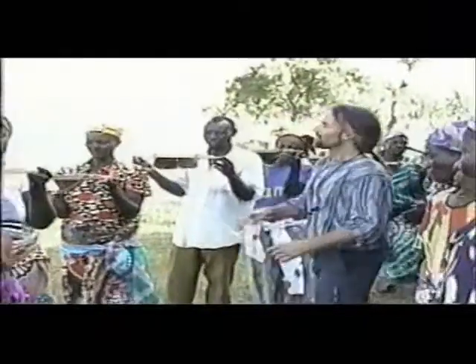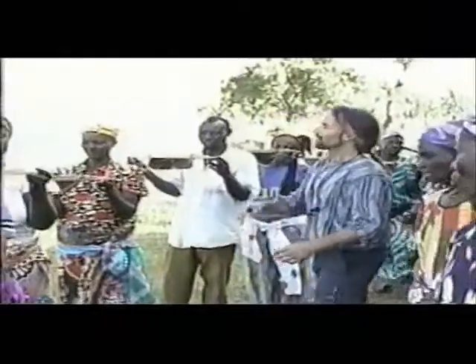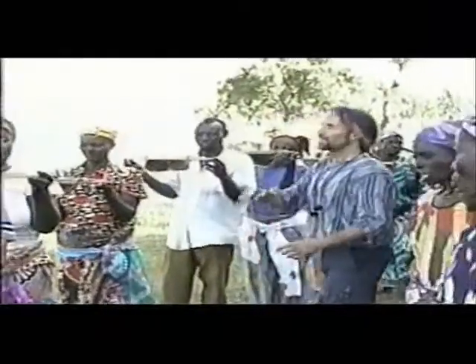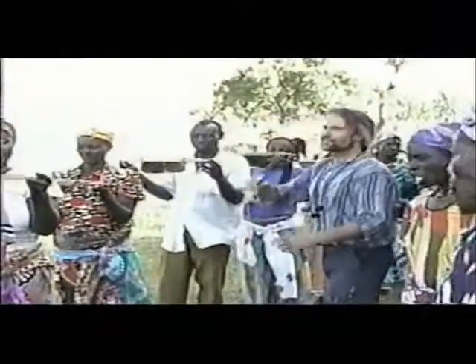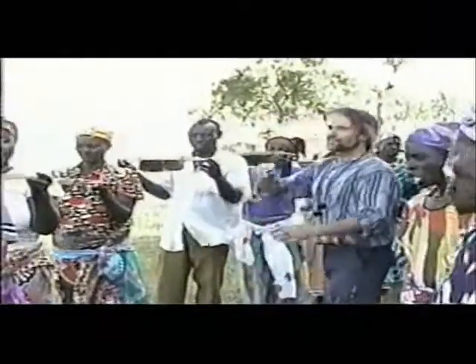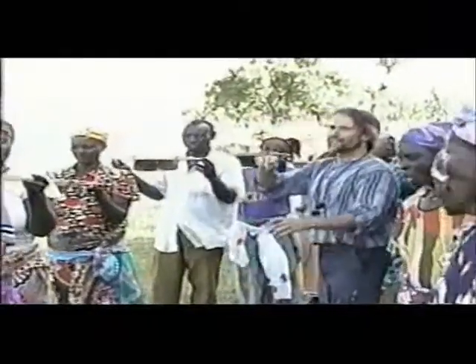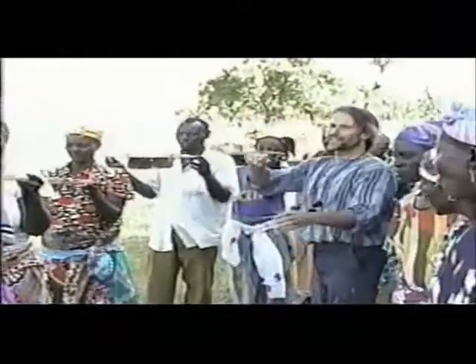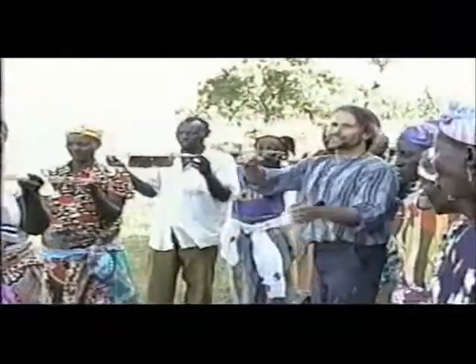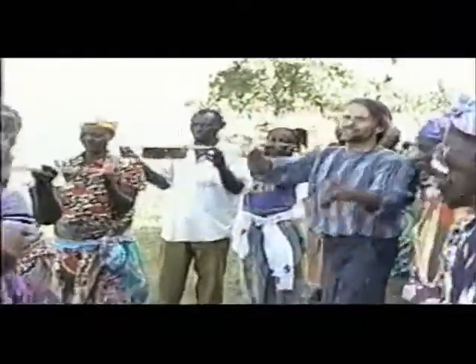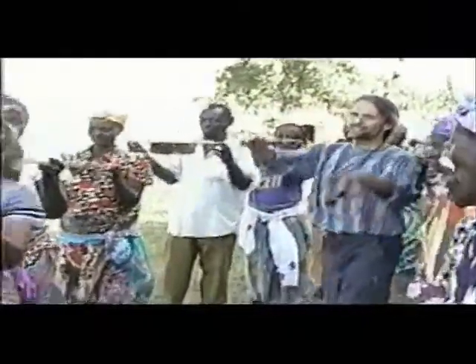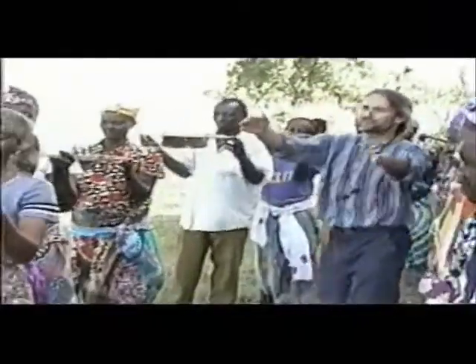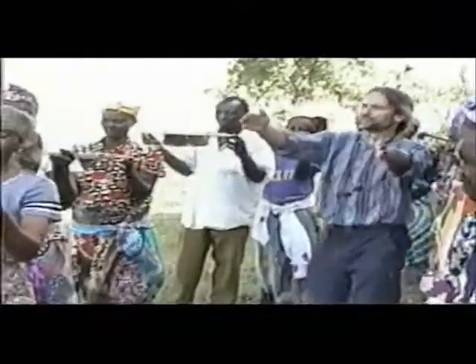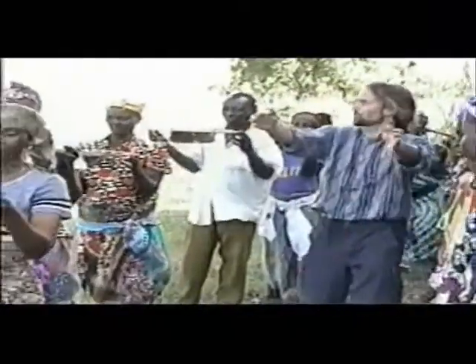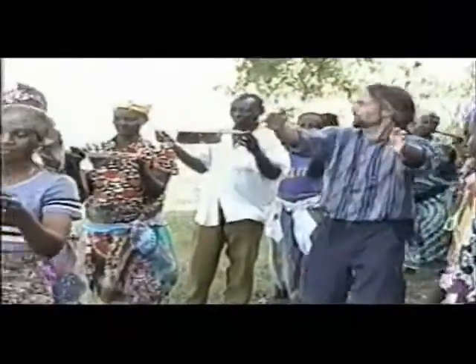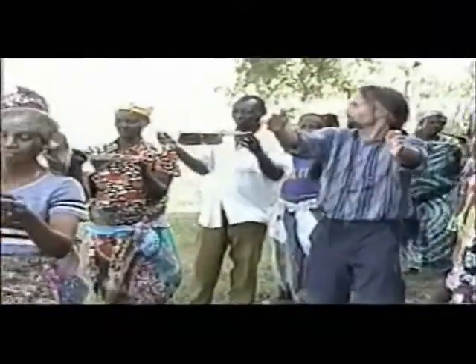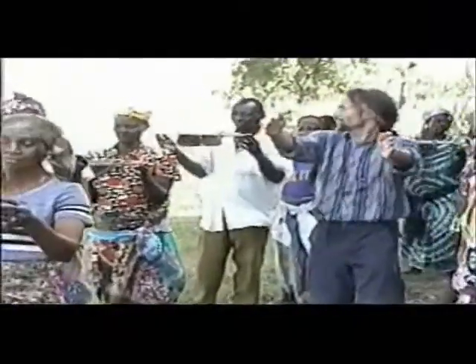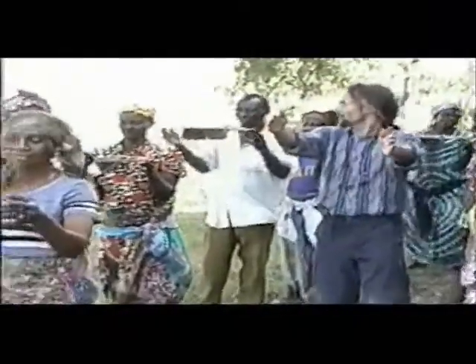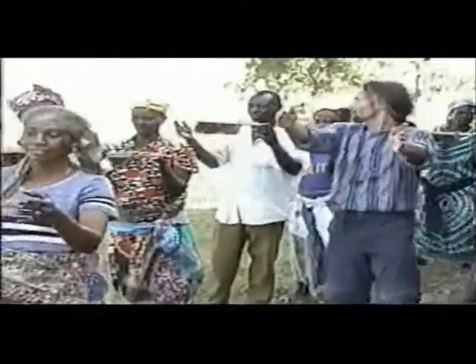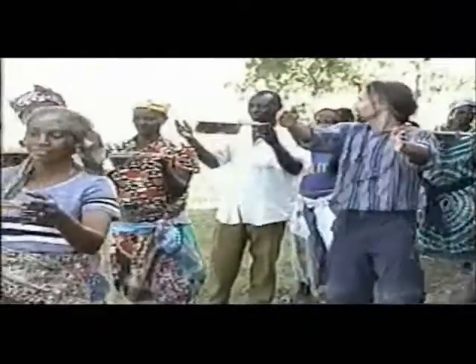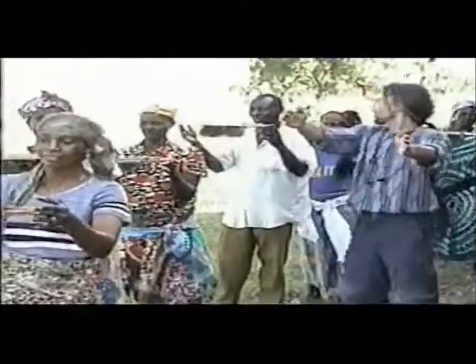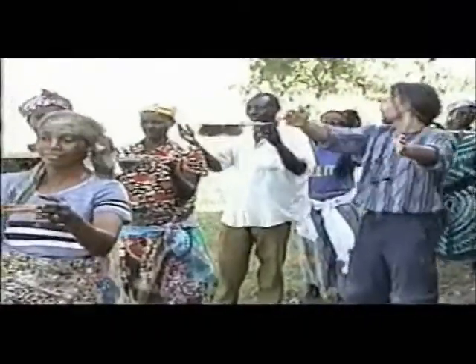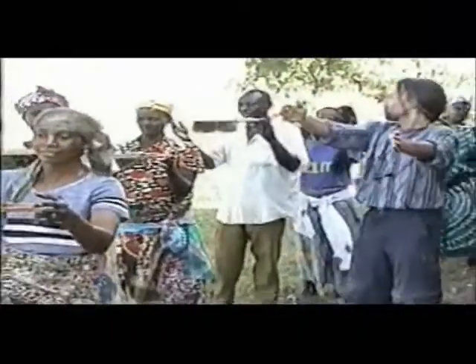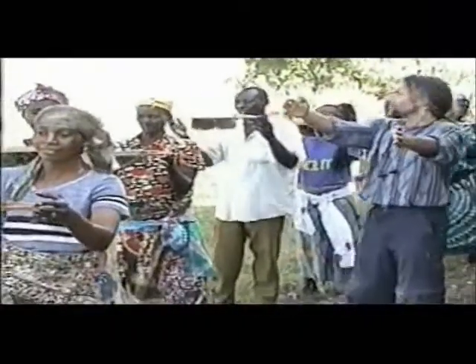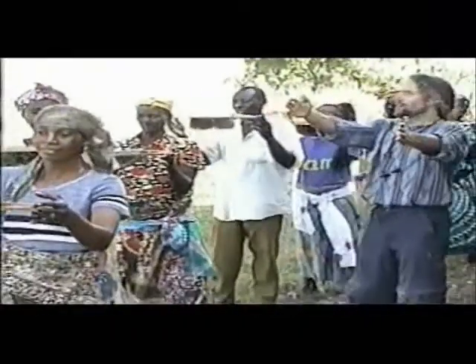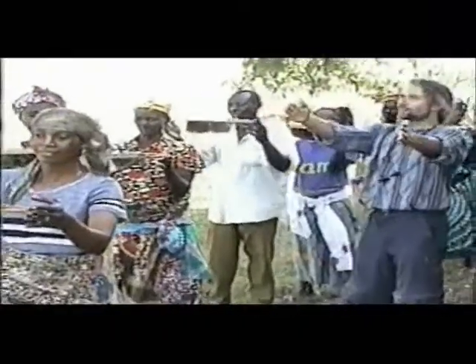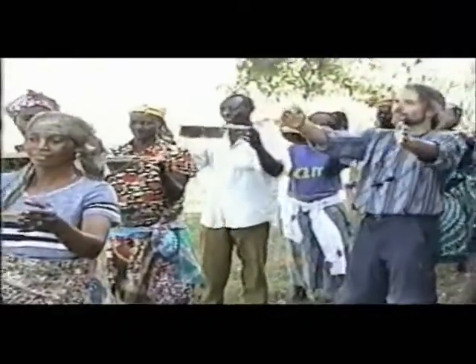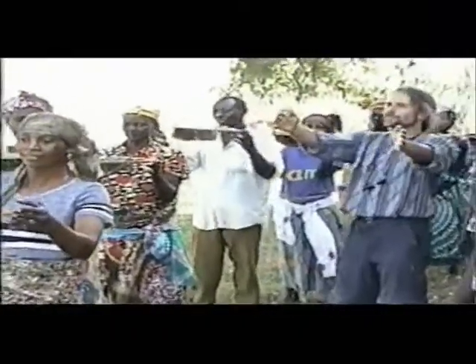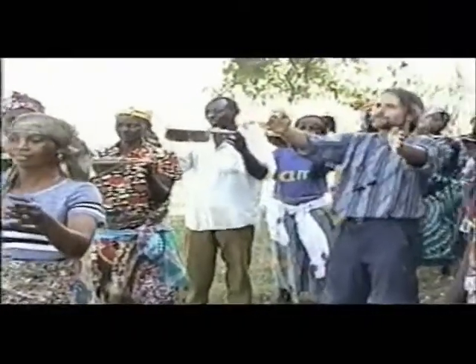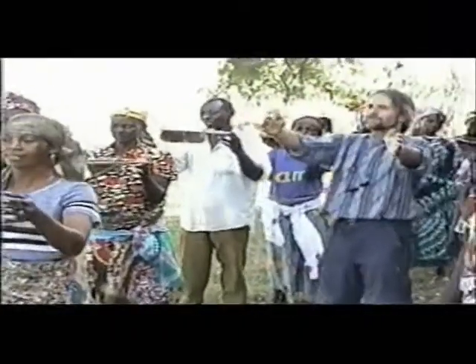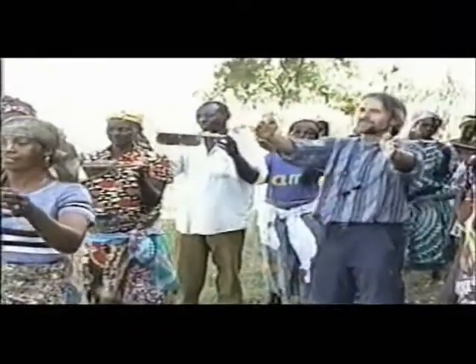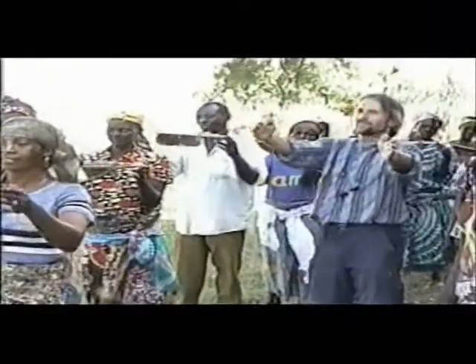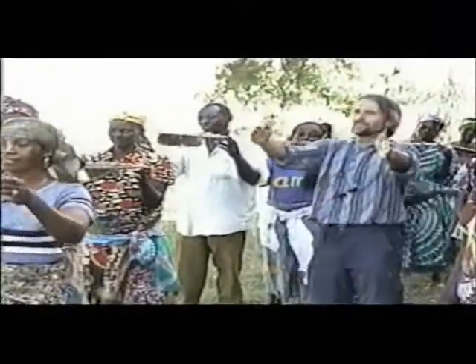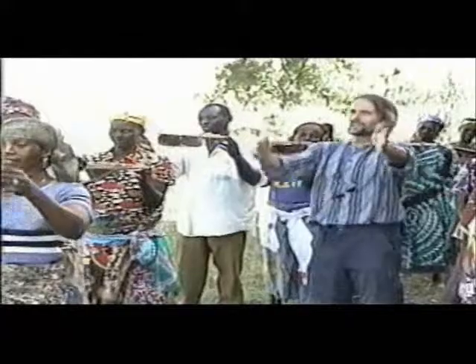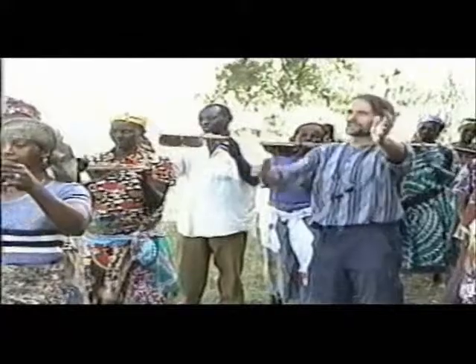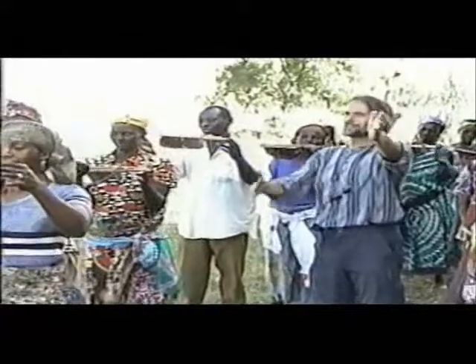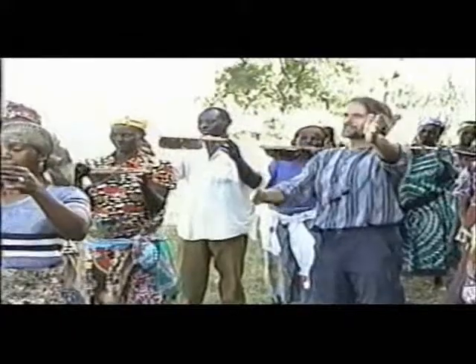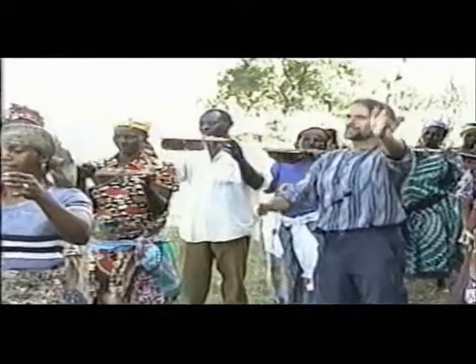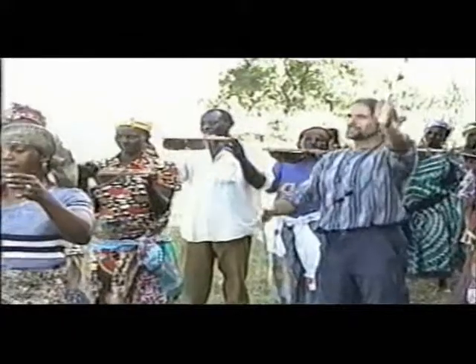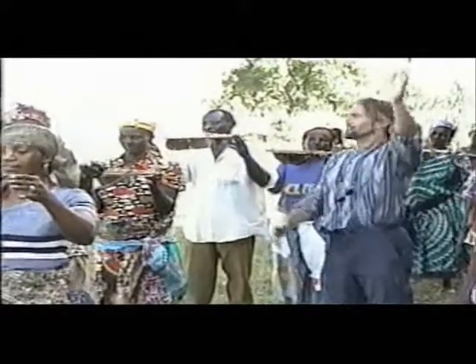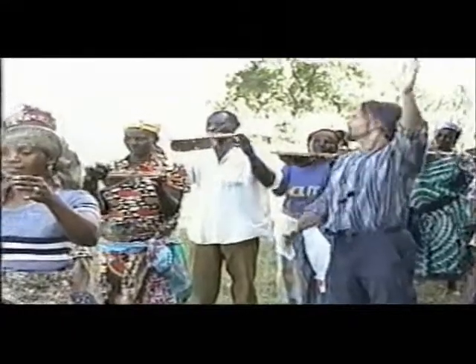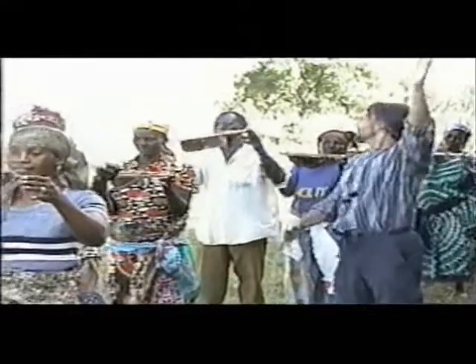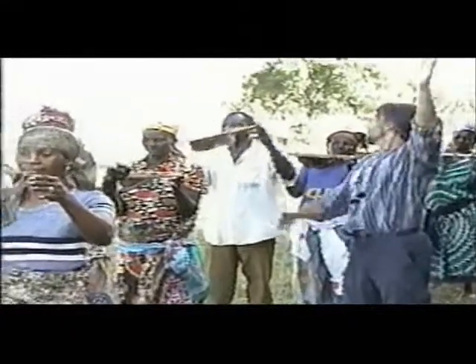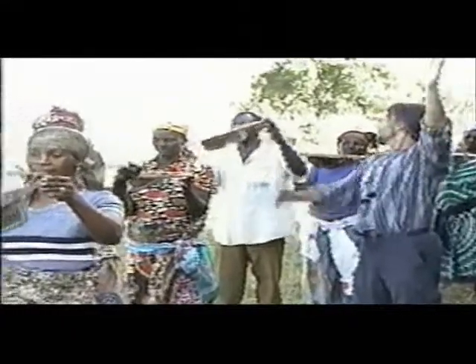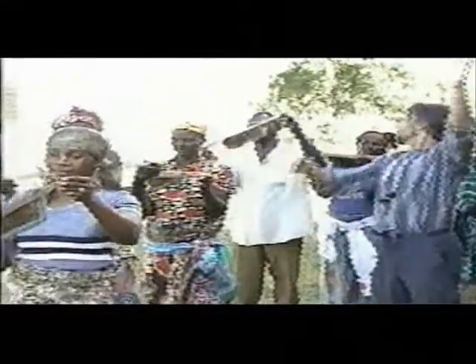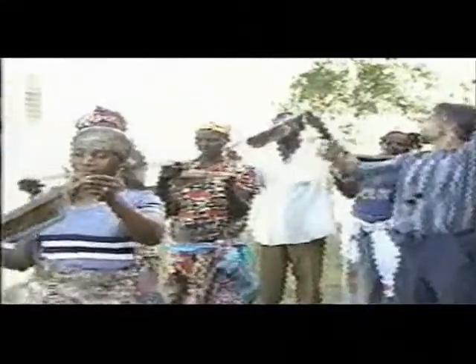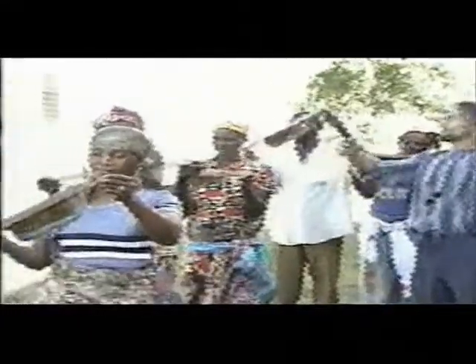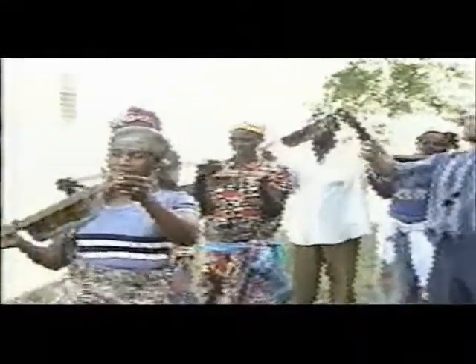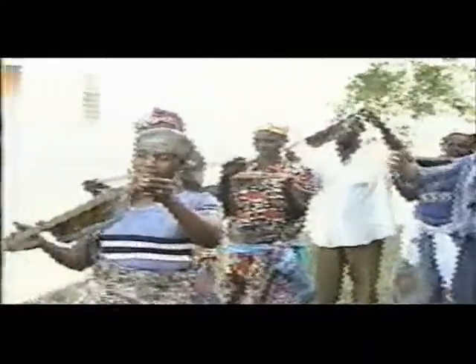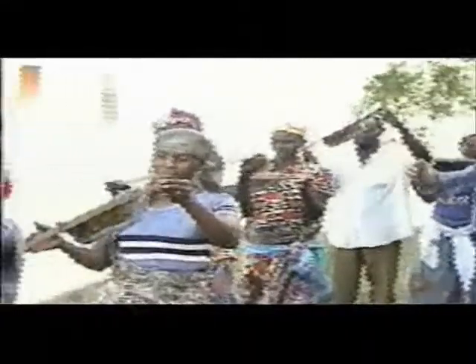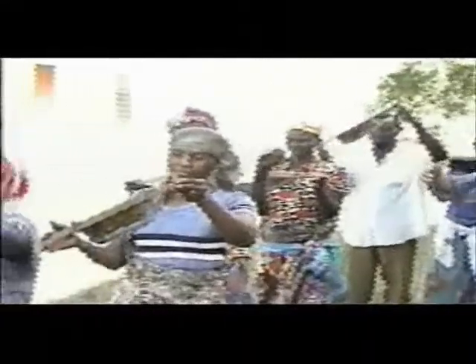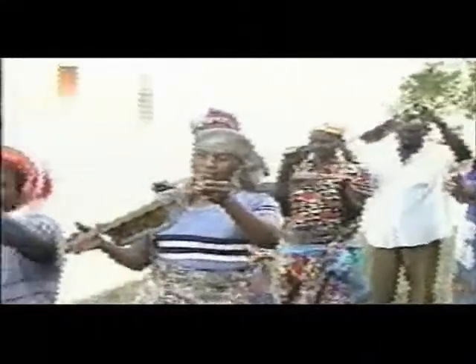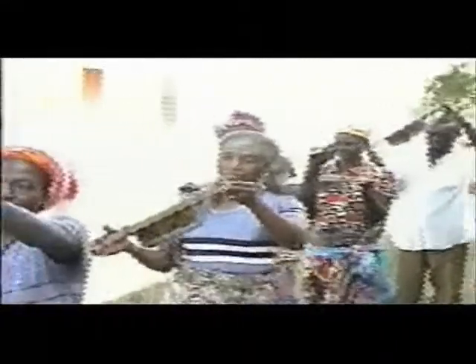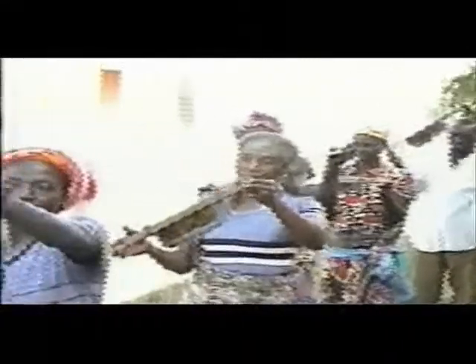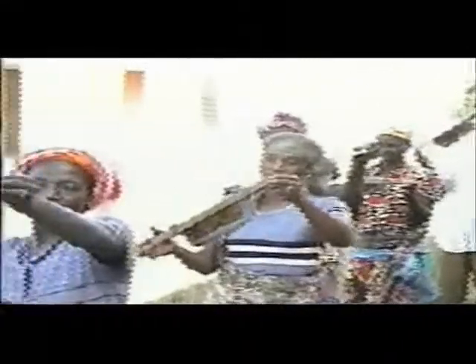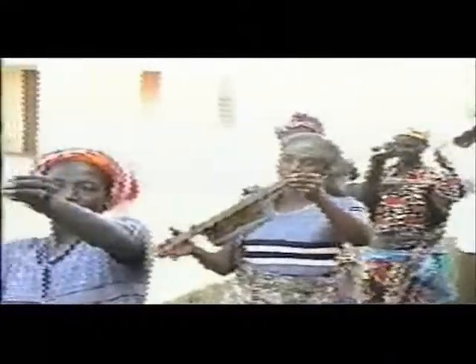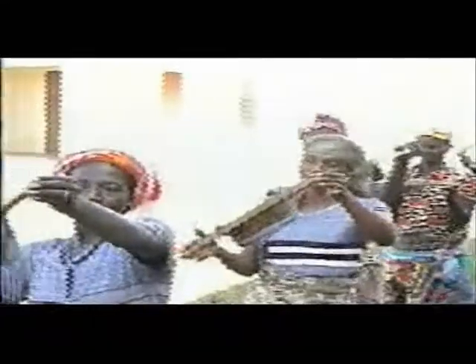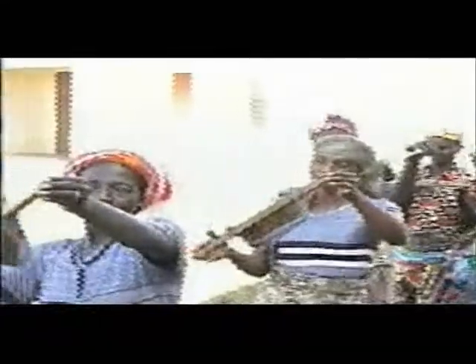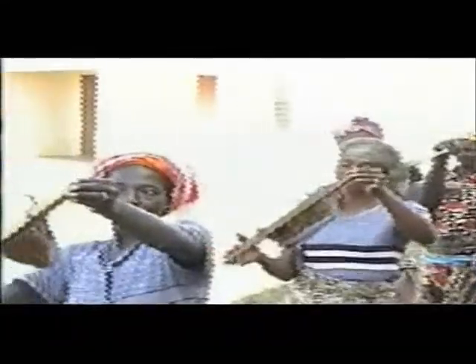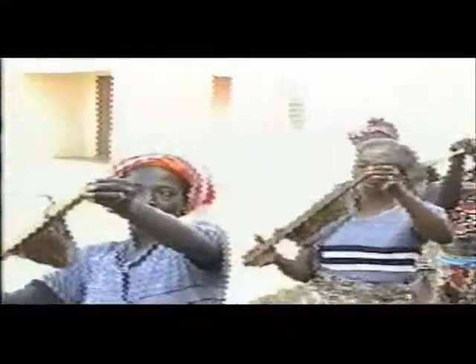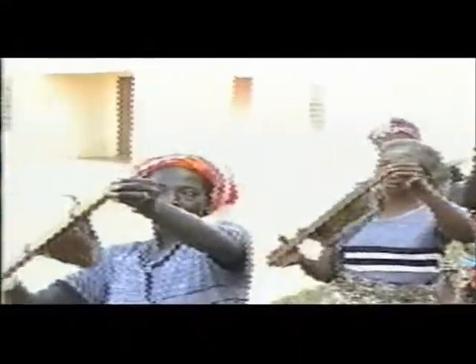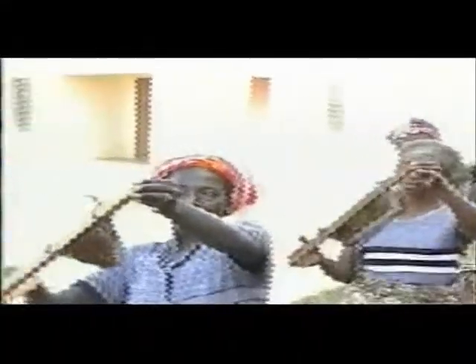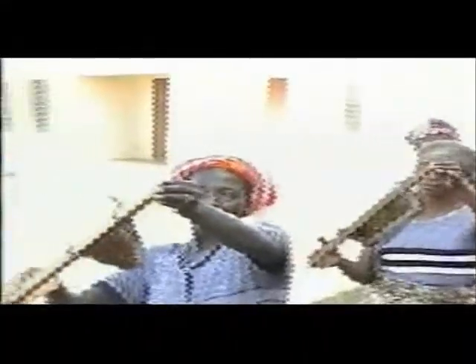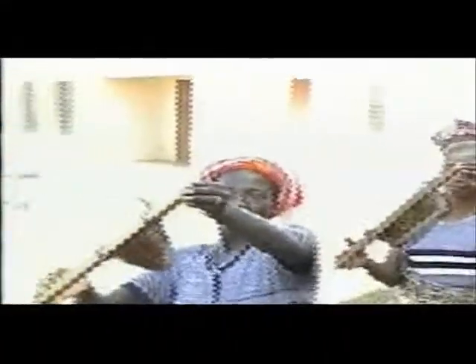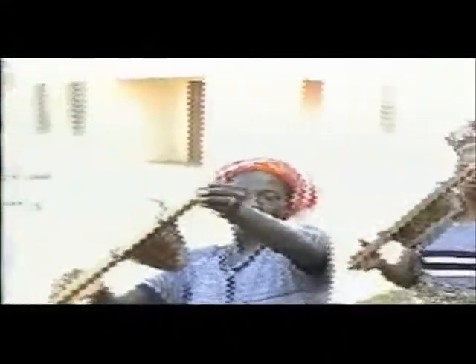All right, Ali — left hand. Put your arms out. Everybody's arms are out.